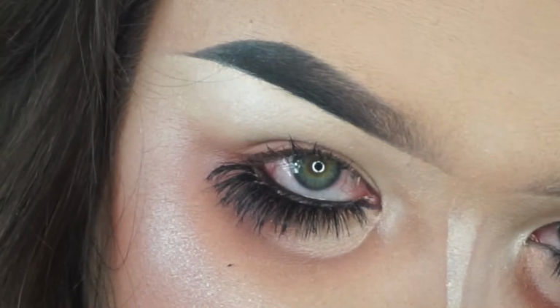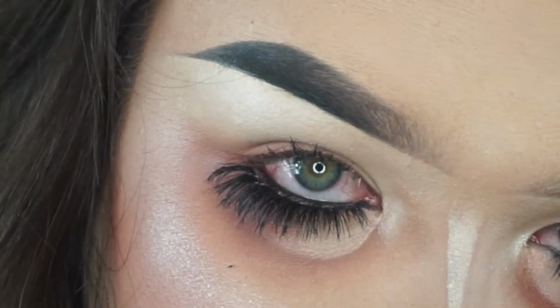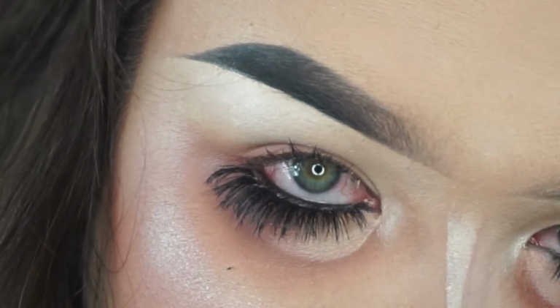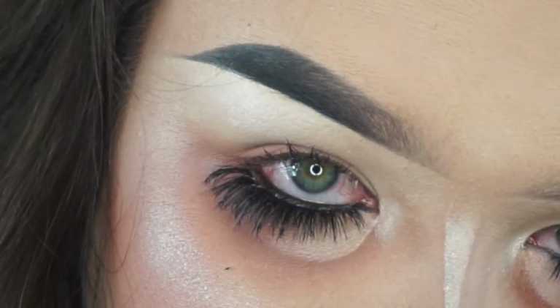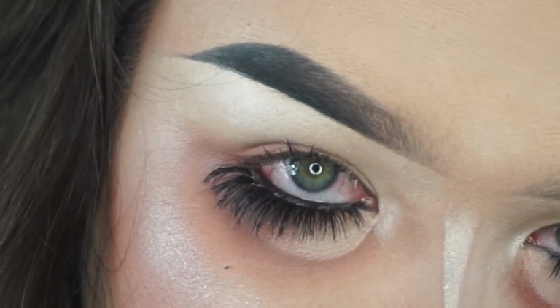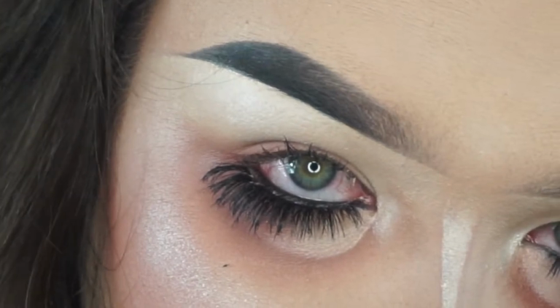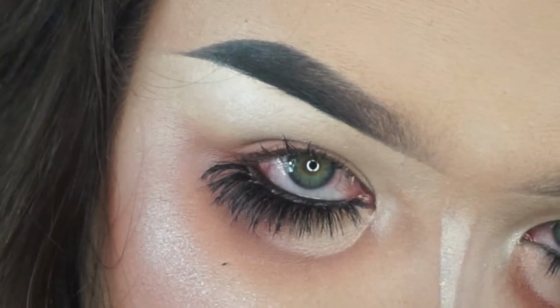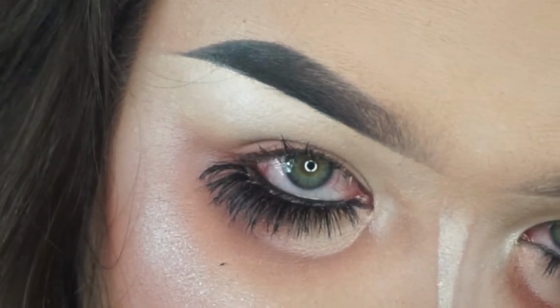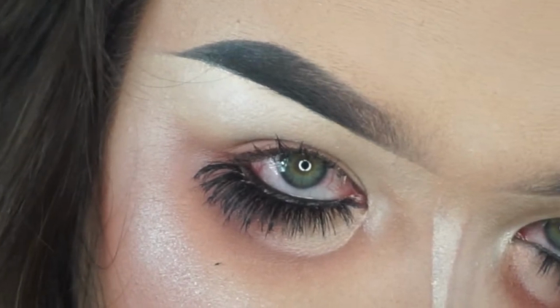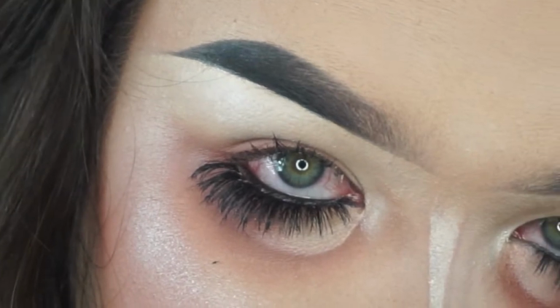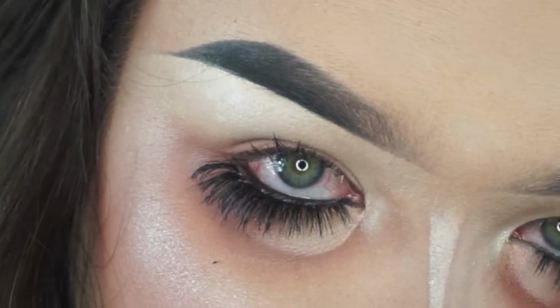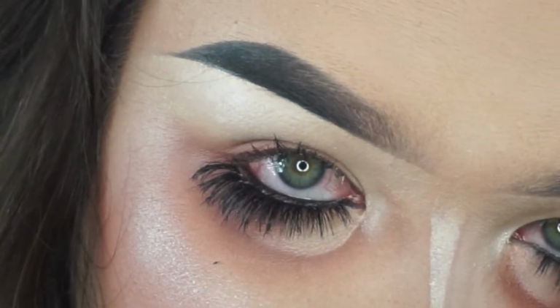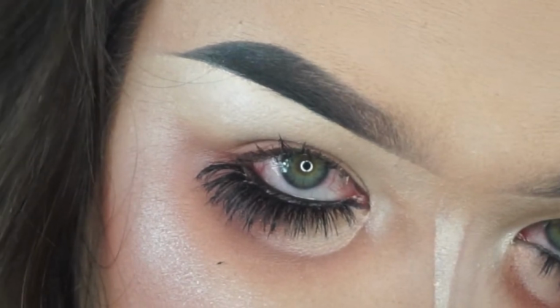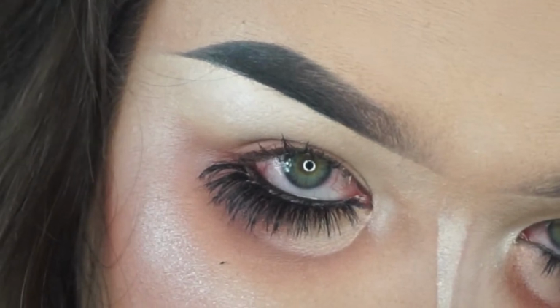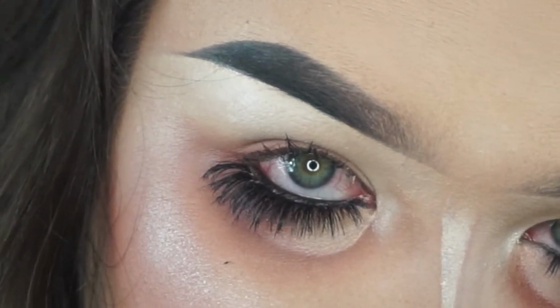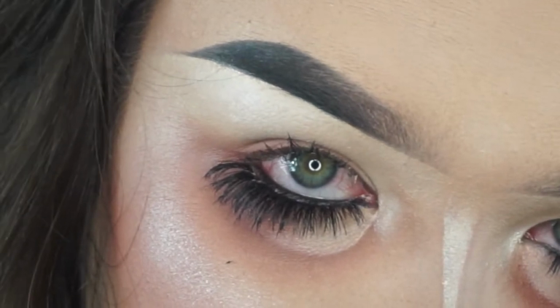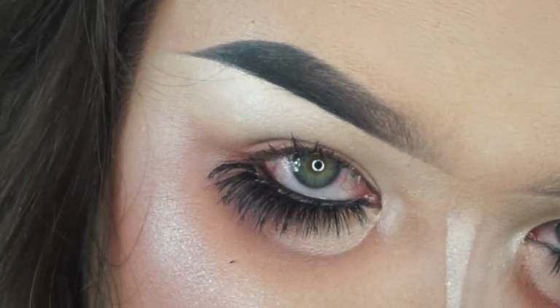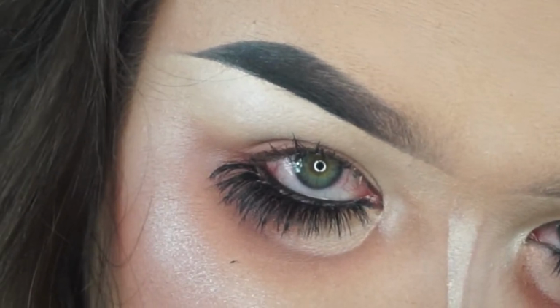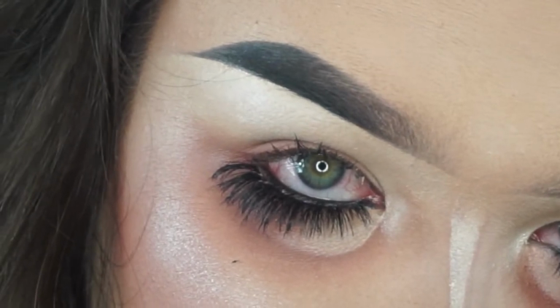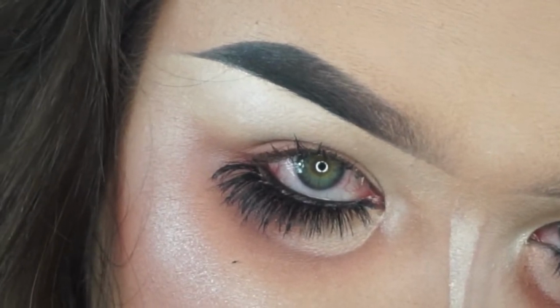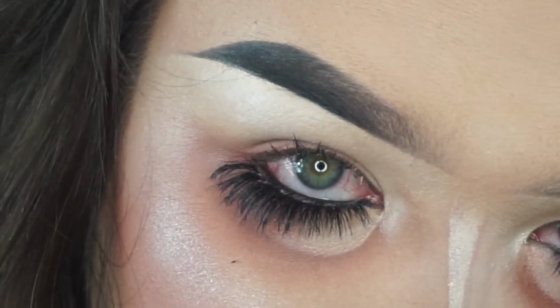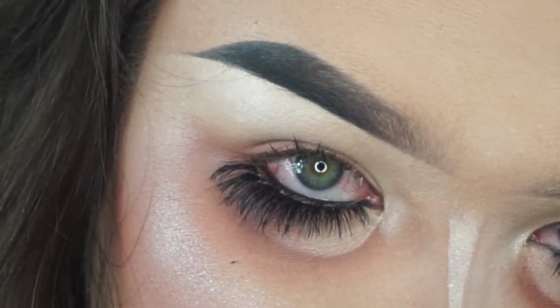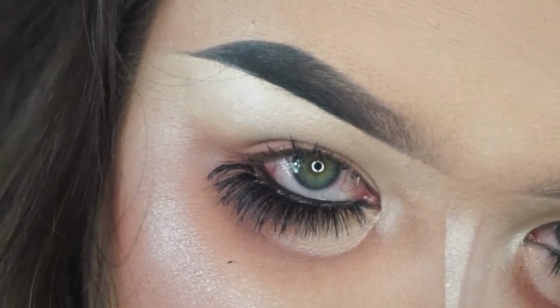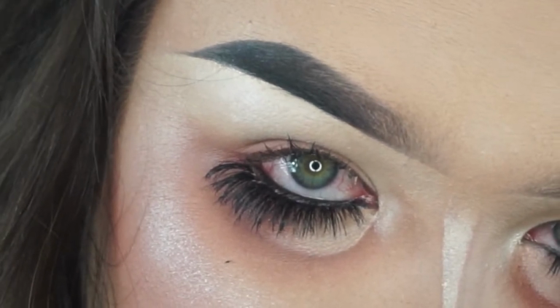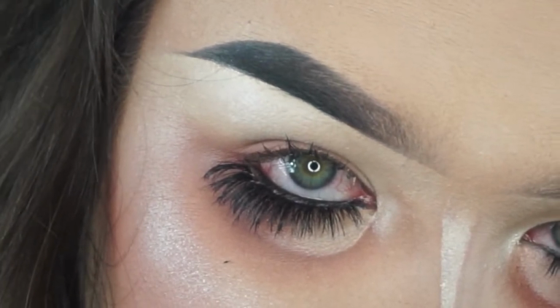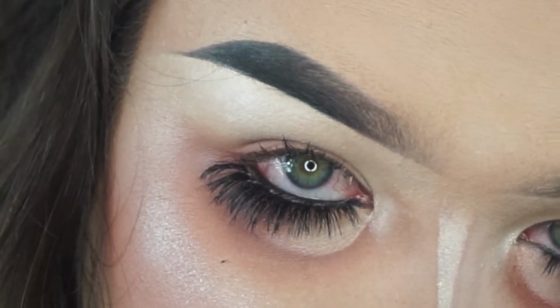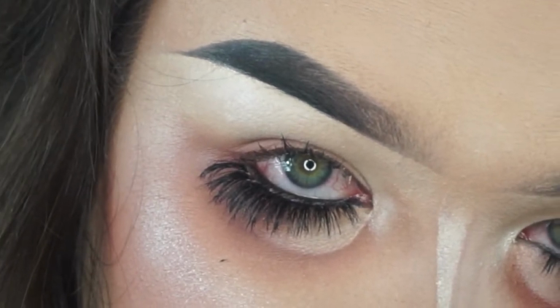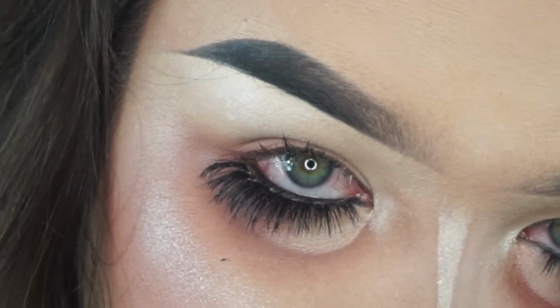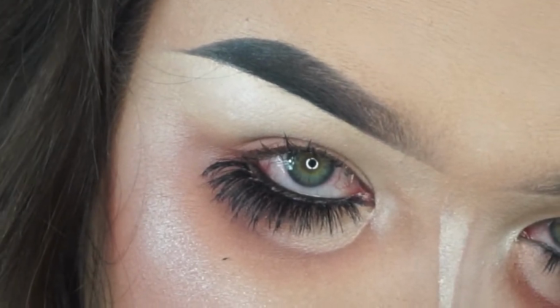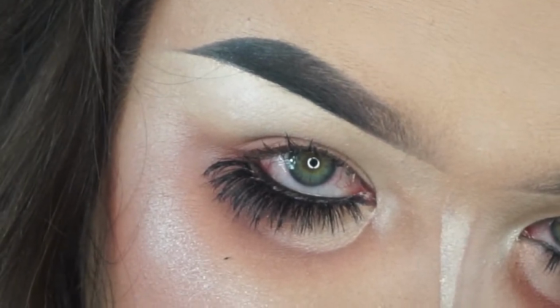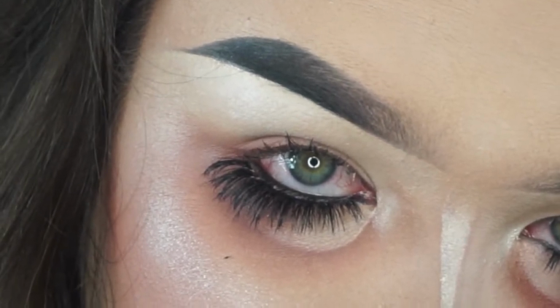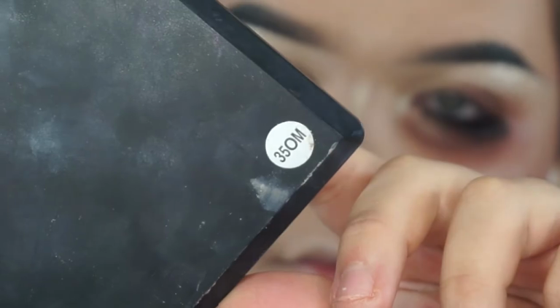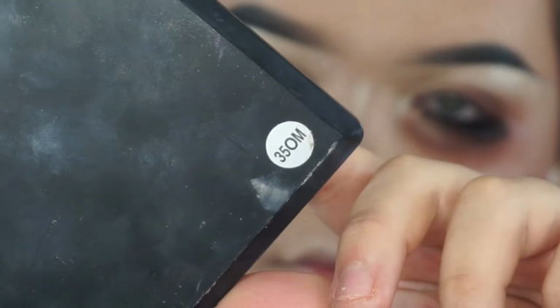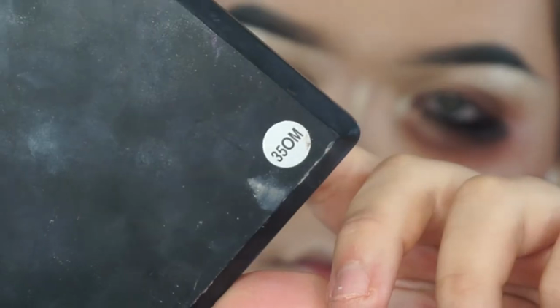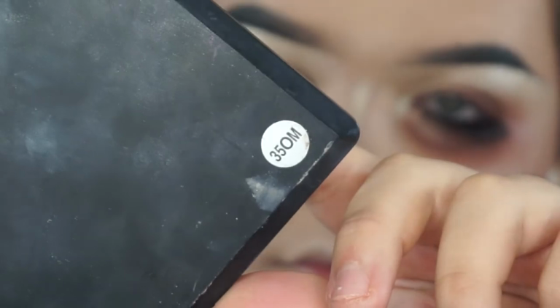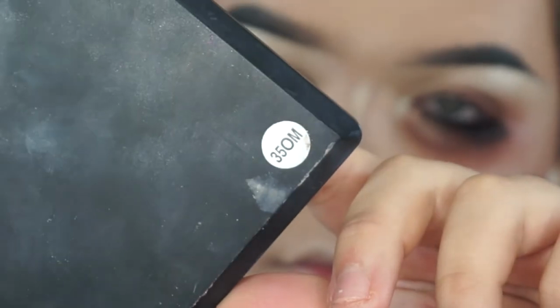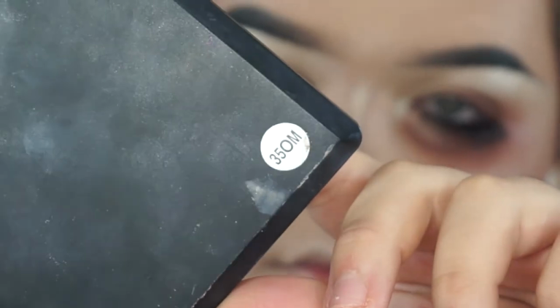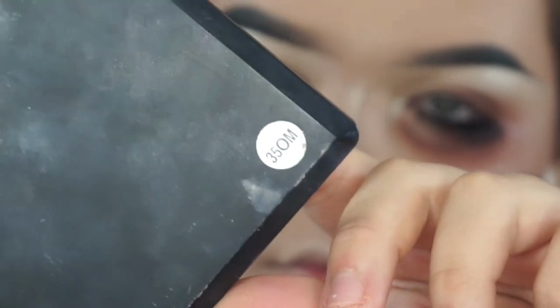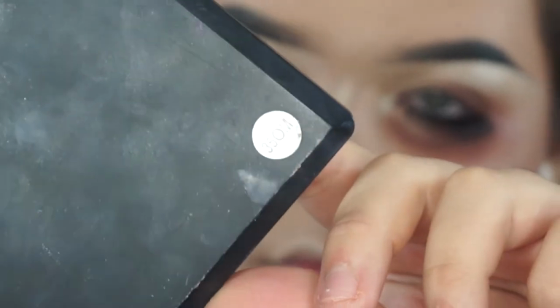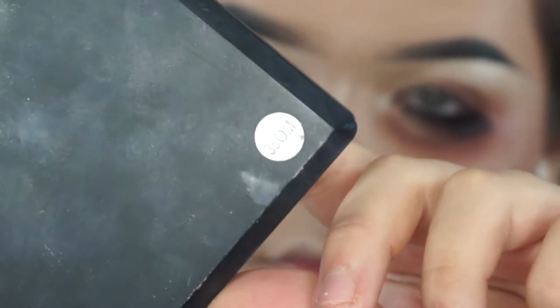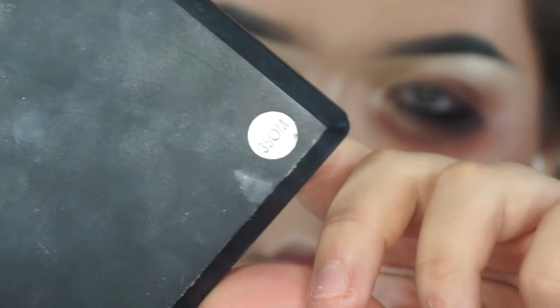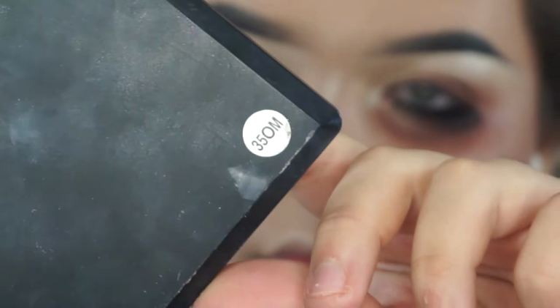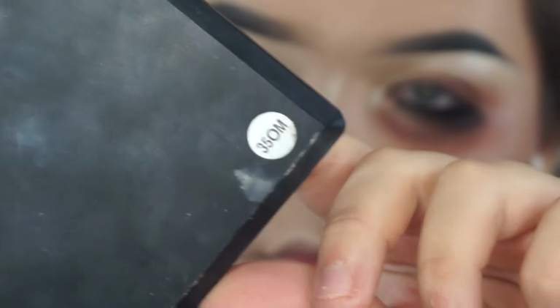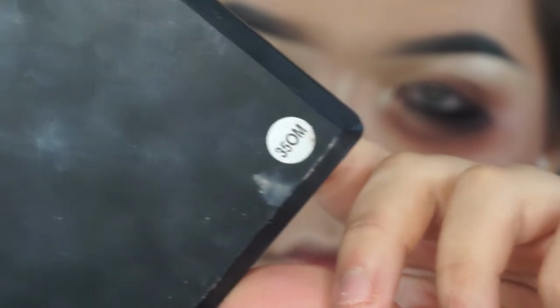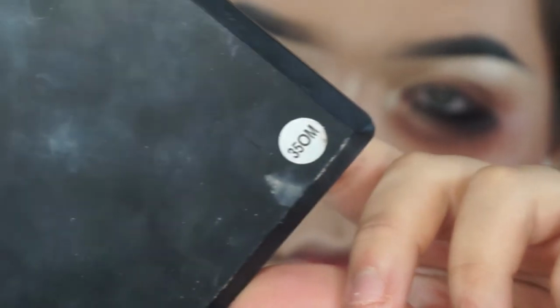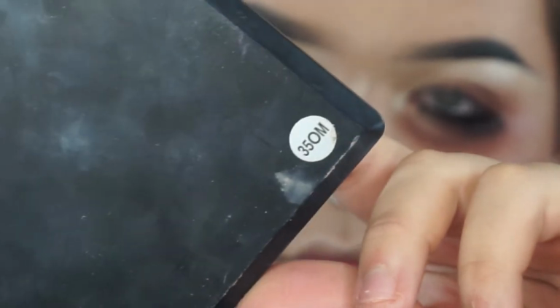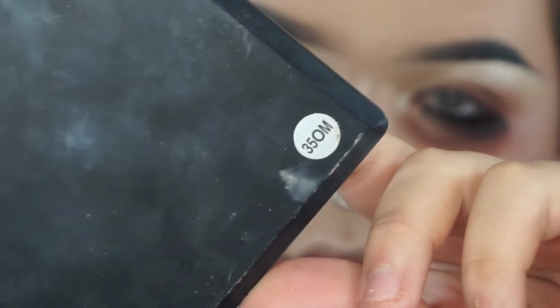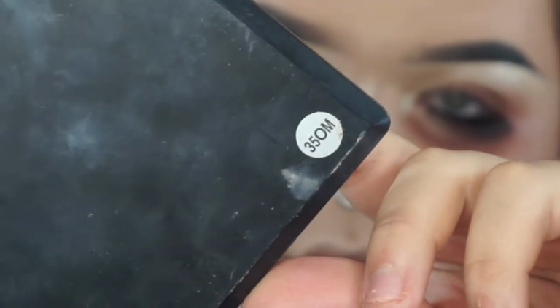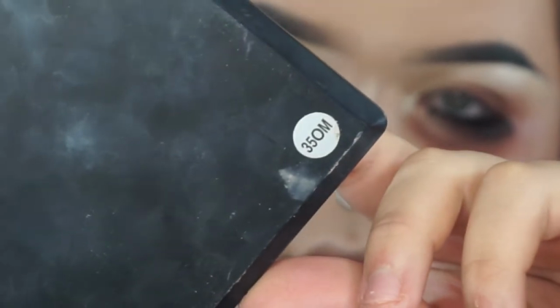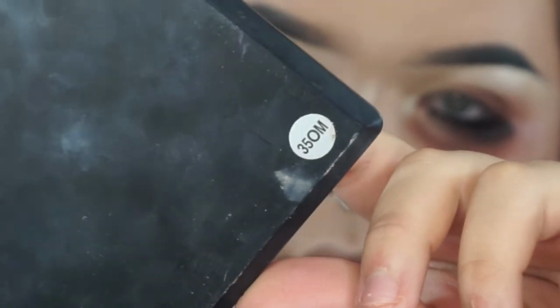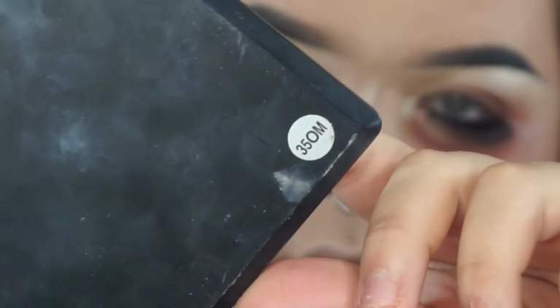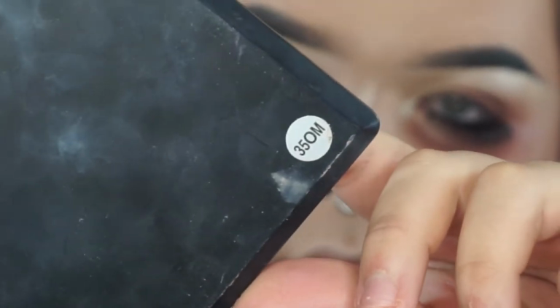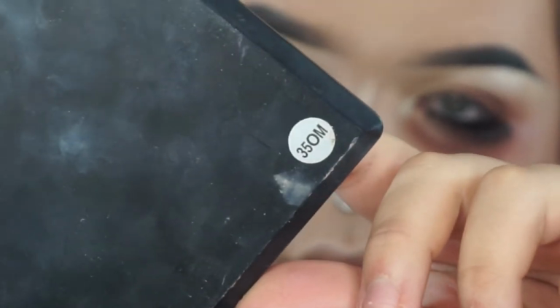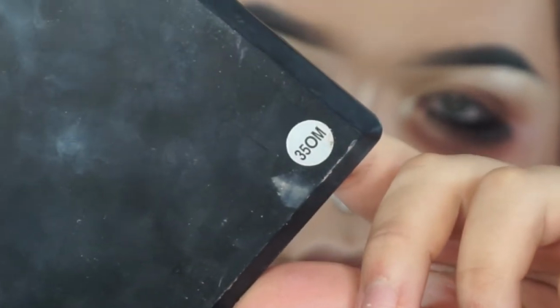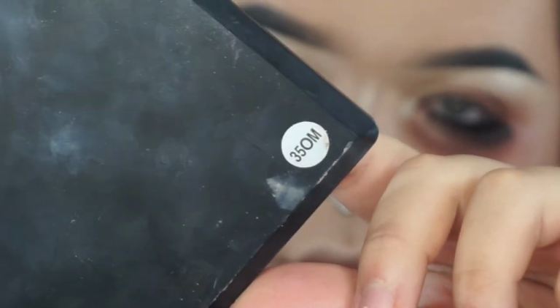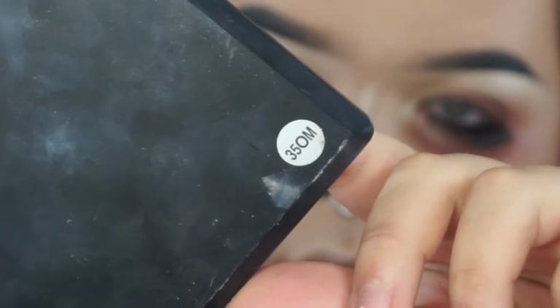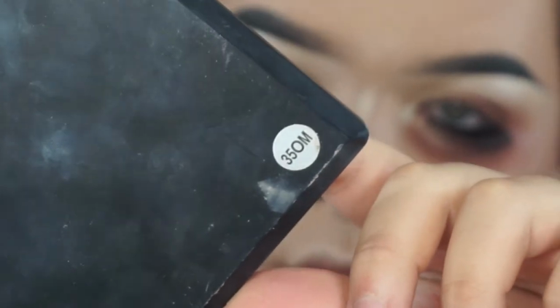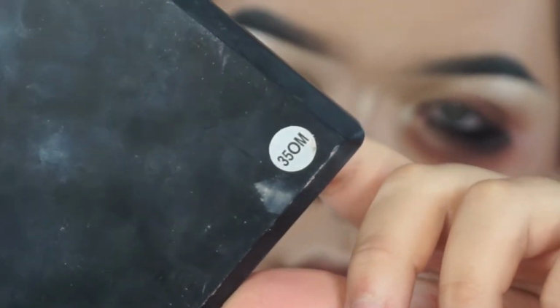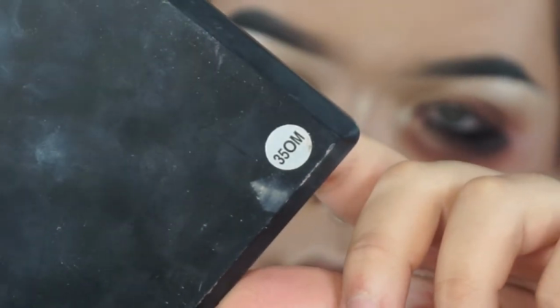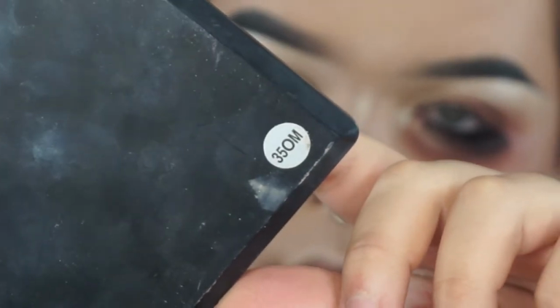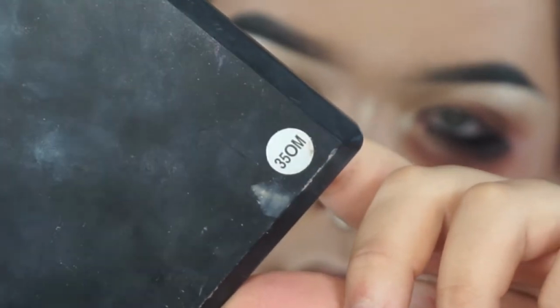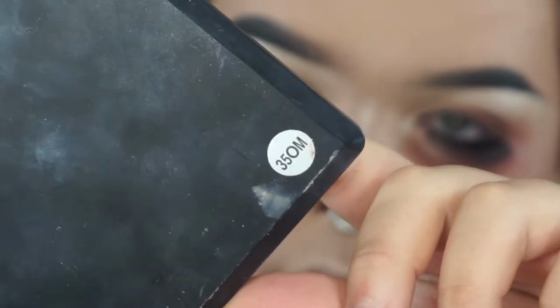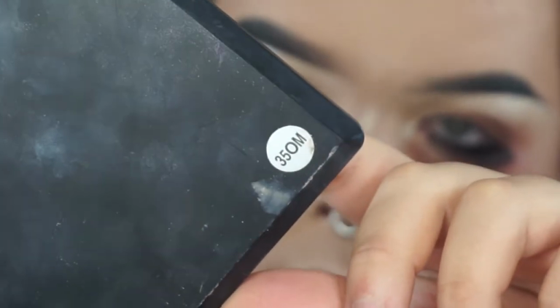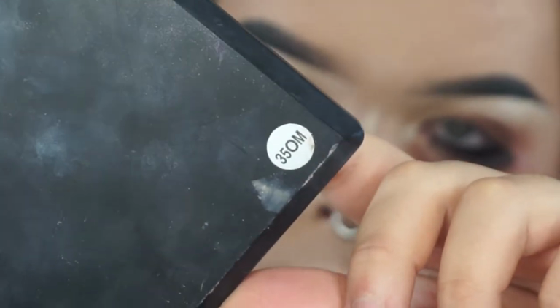Hi everyone! So today I'm doing this little upside down makeup tutorial. I thought this would be so neat to do.